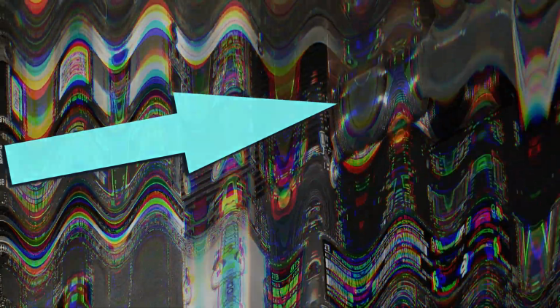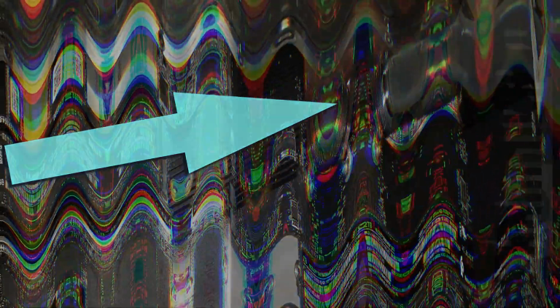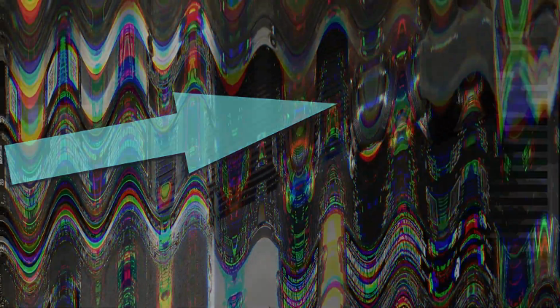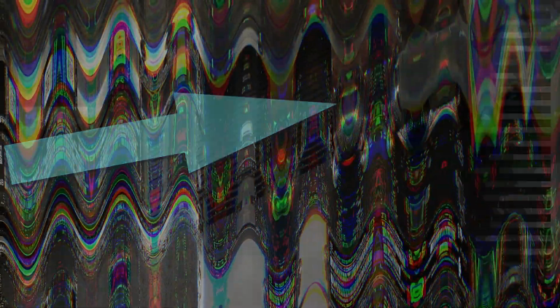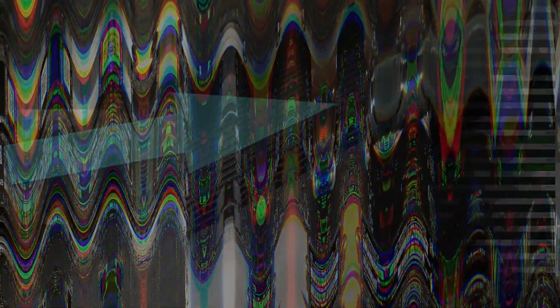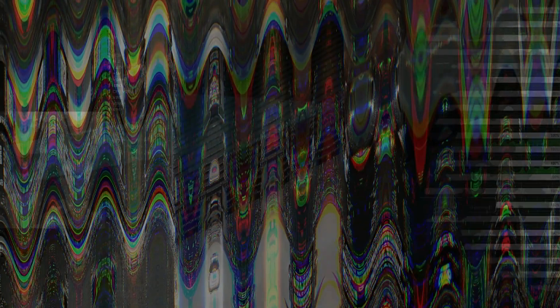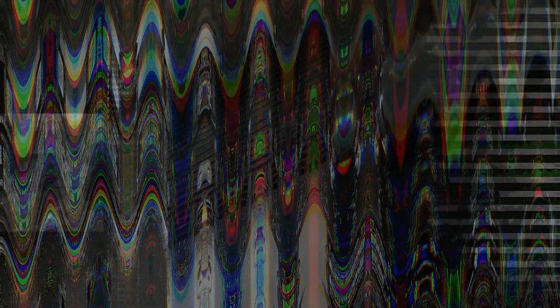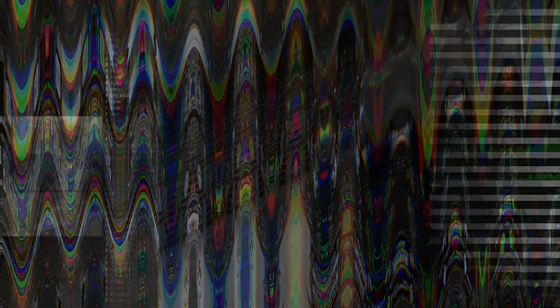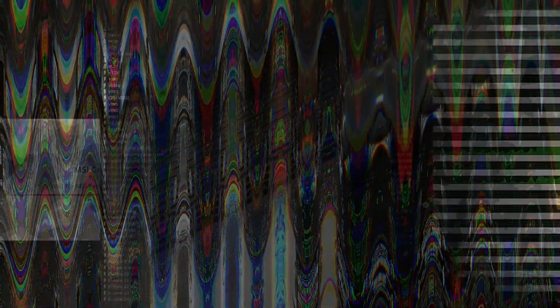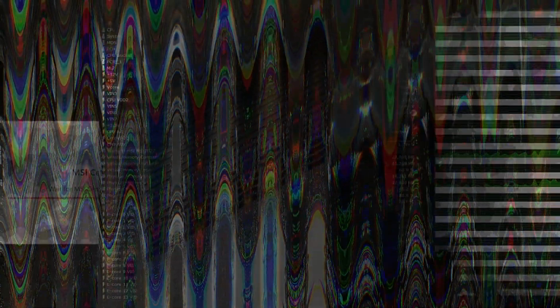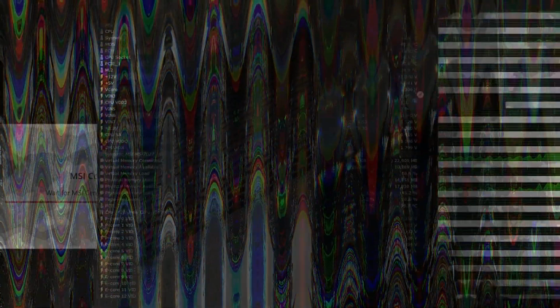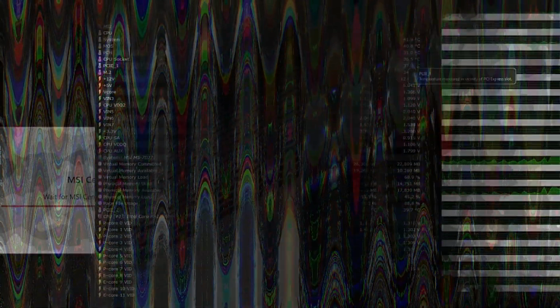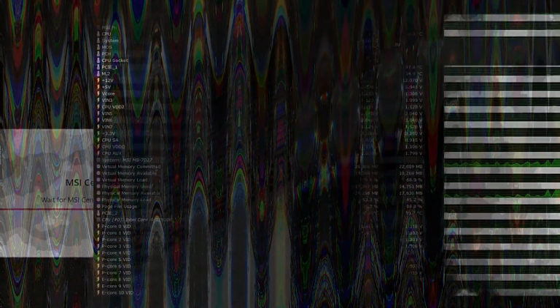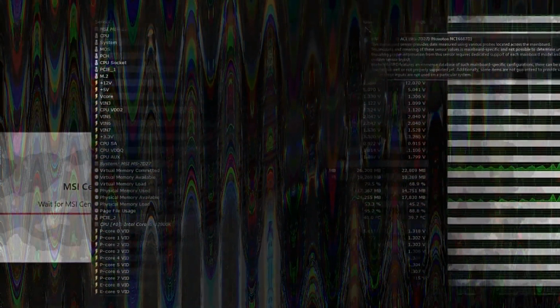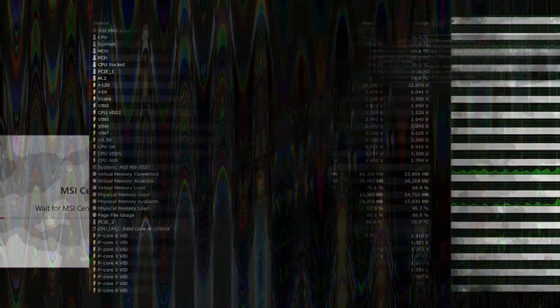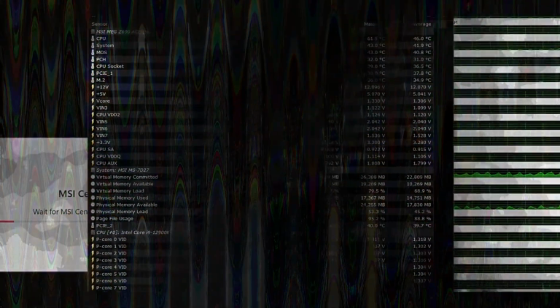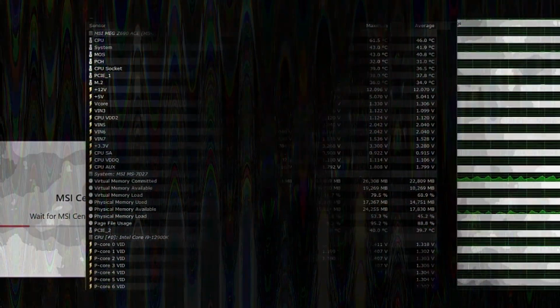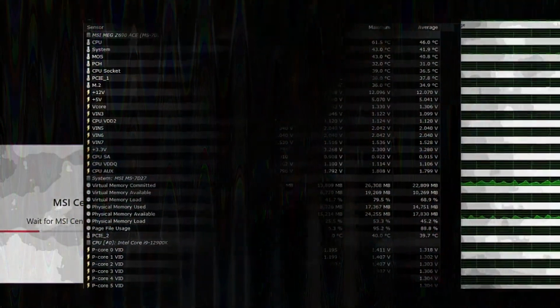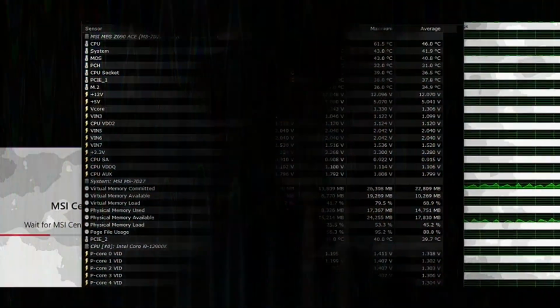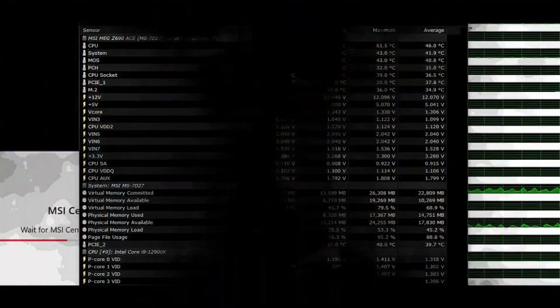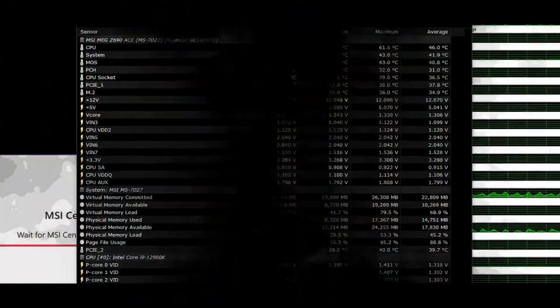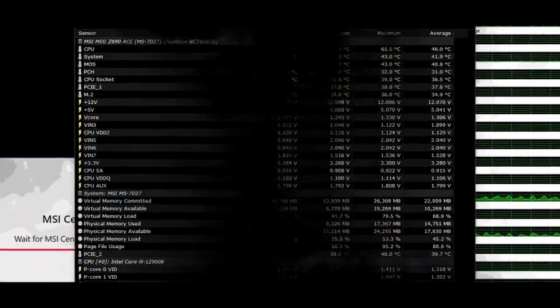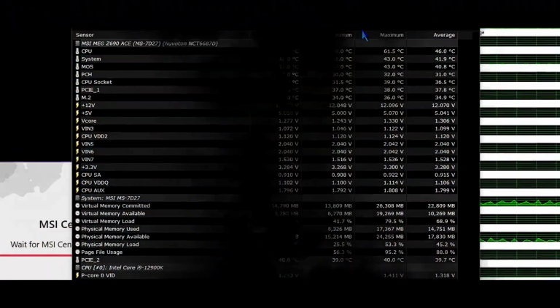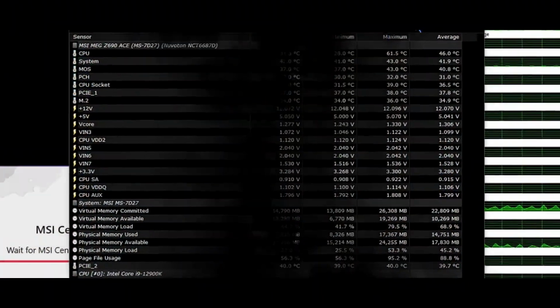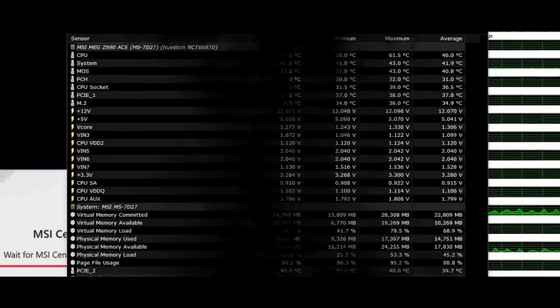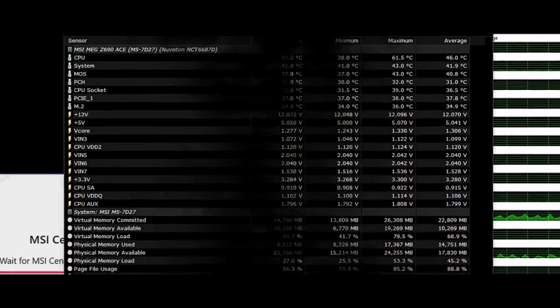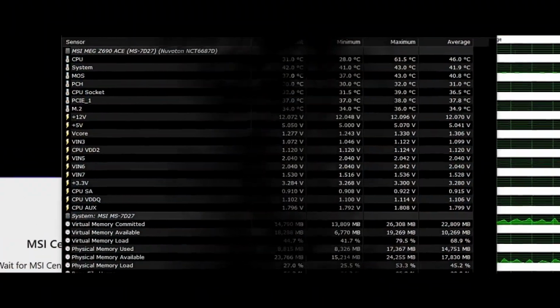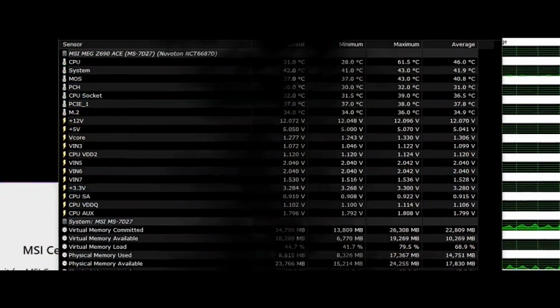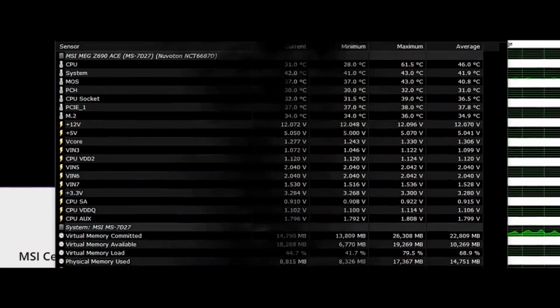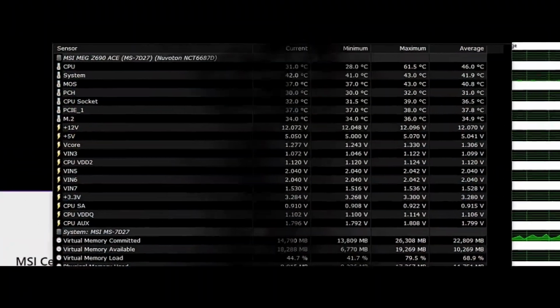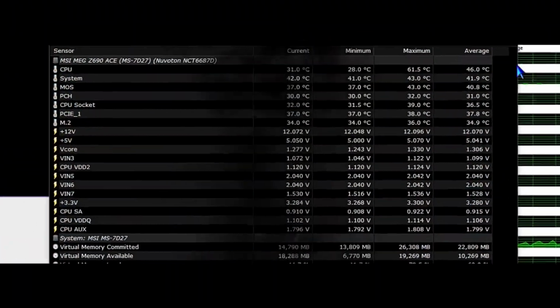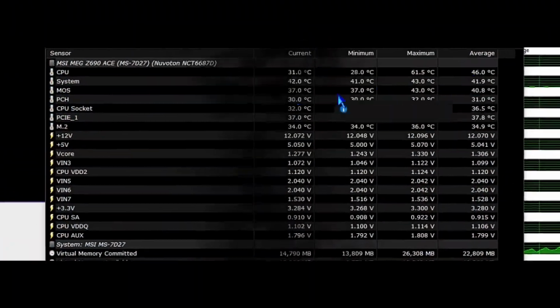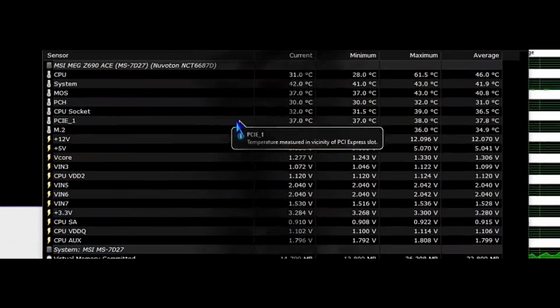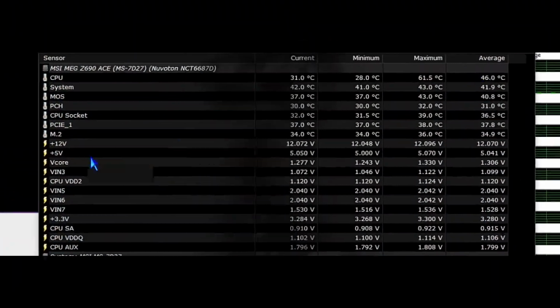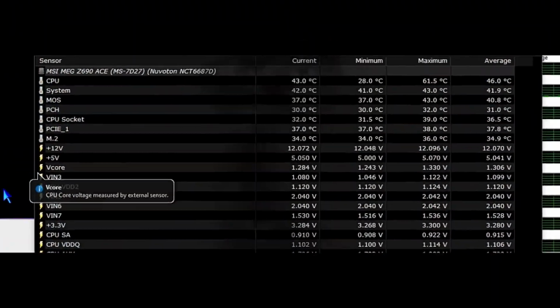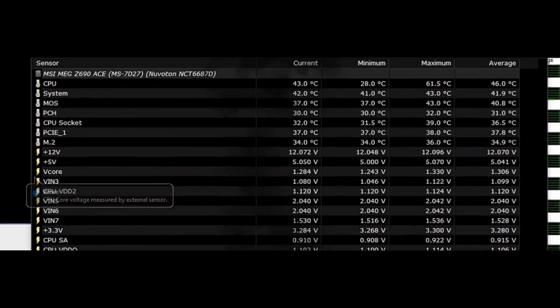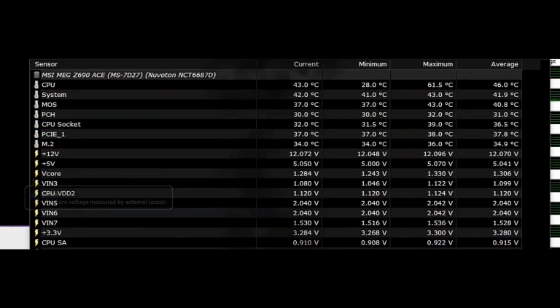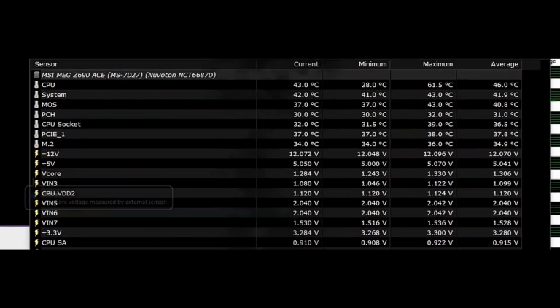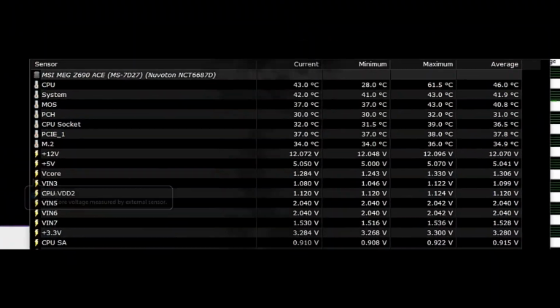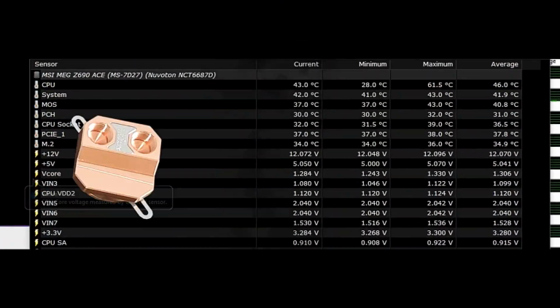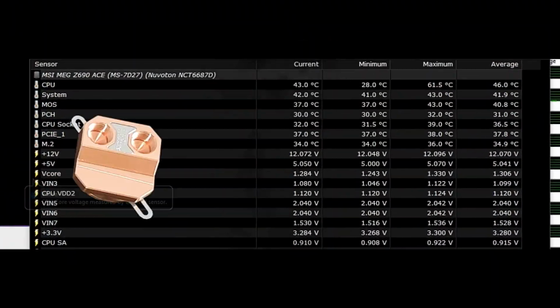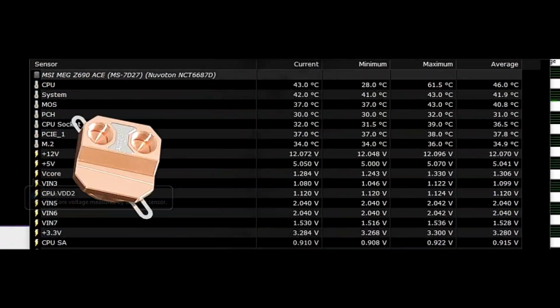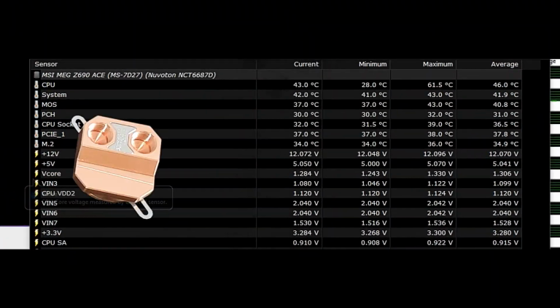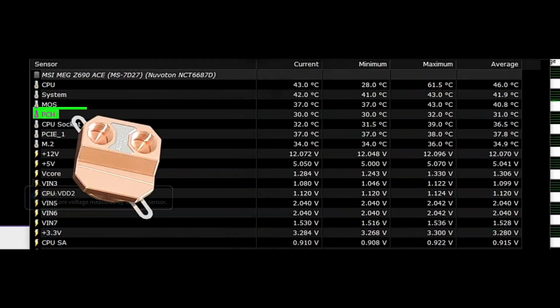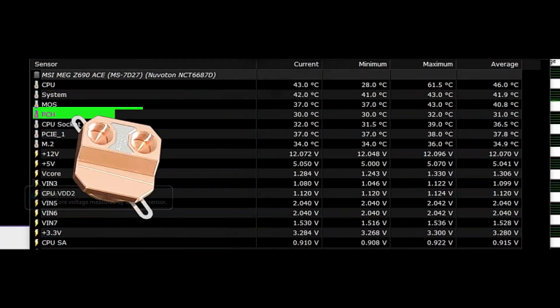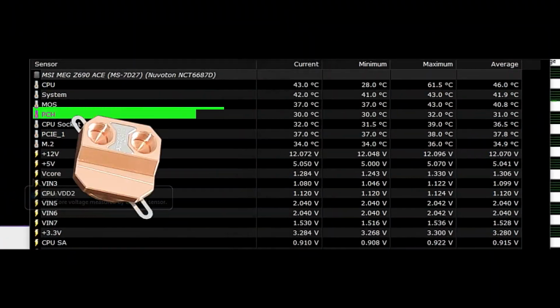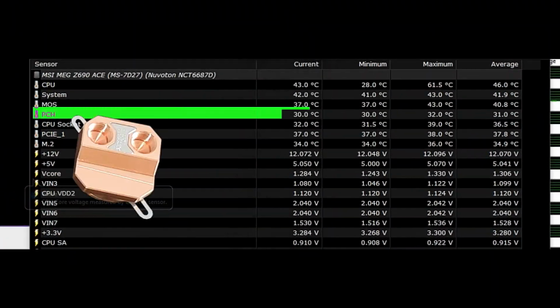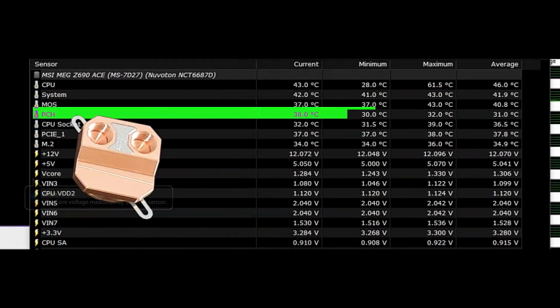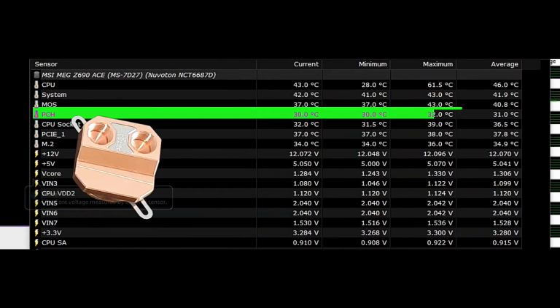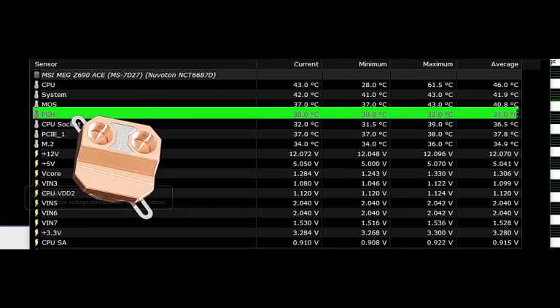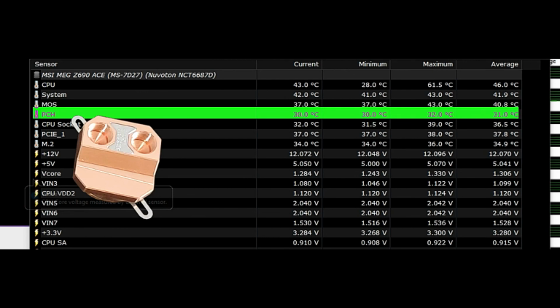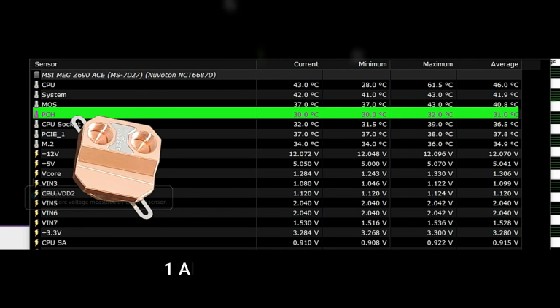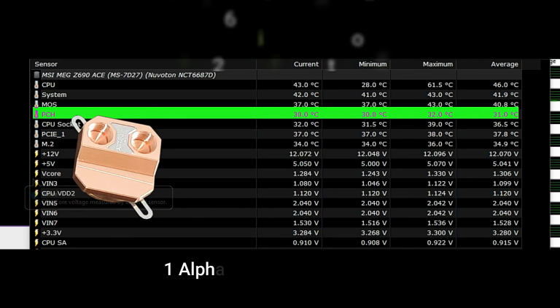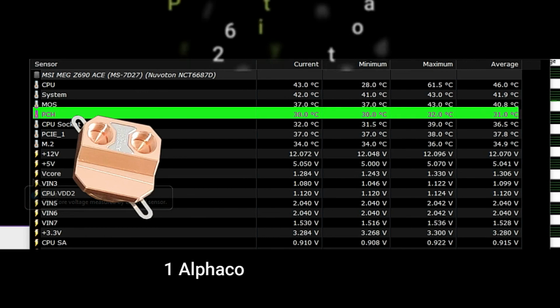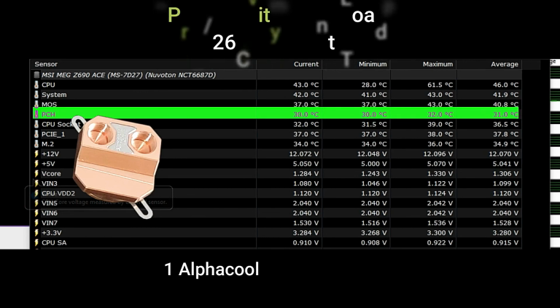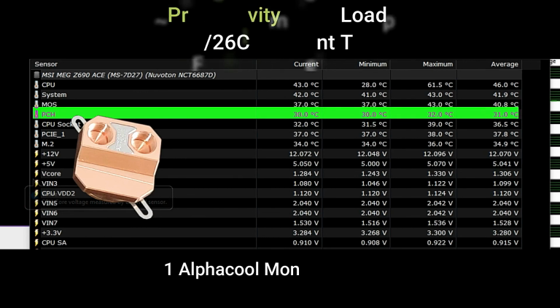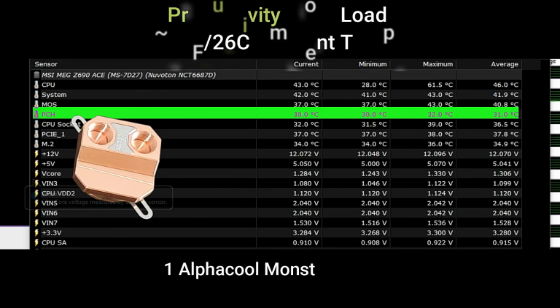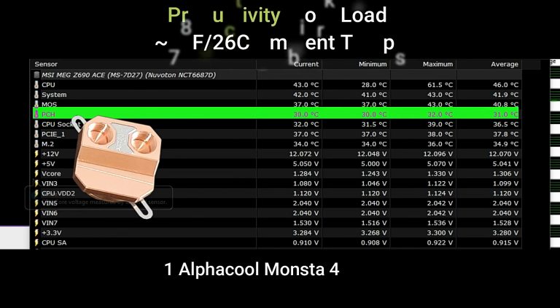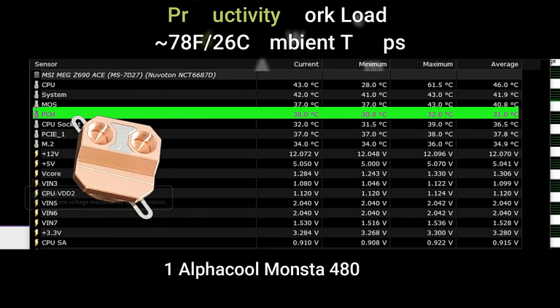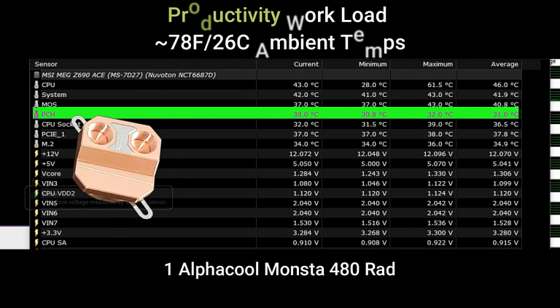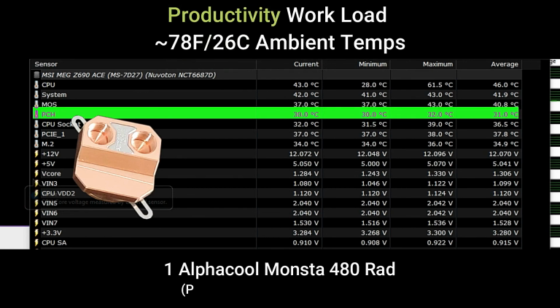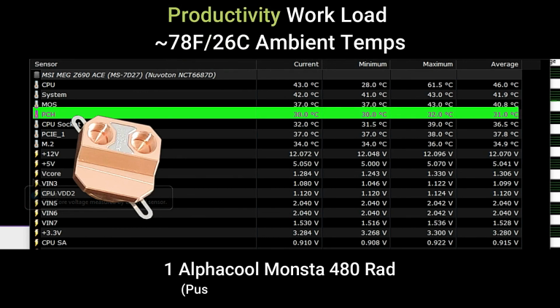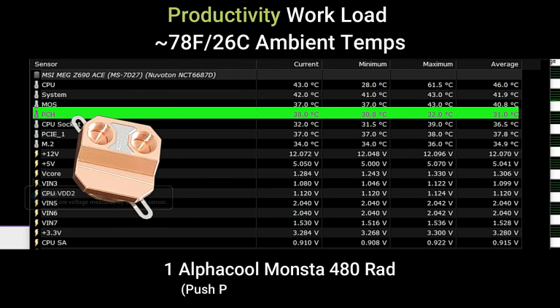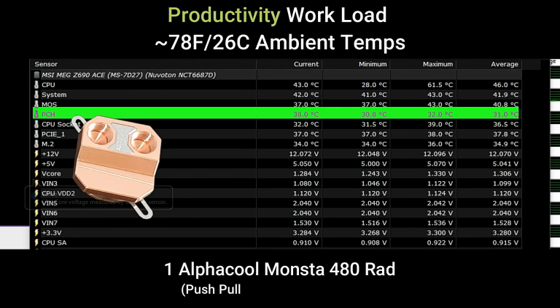We can see here the chipset temperatures are staying pretty stable in that low 30 degrees Celsius range.